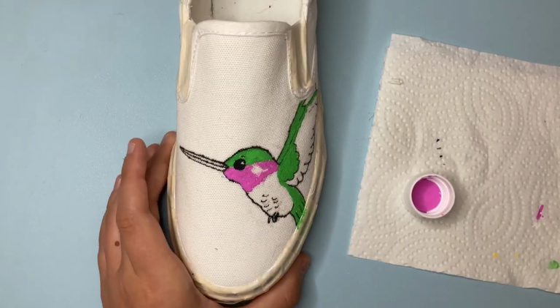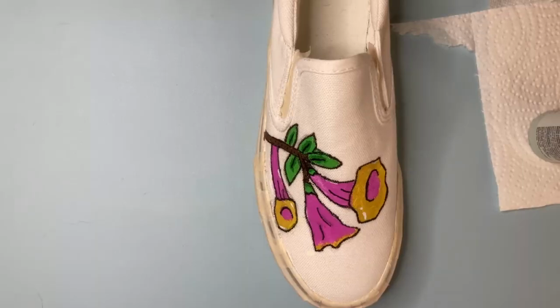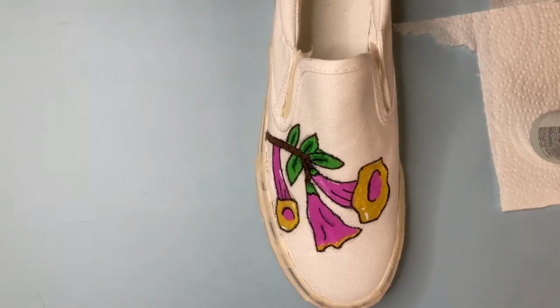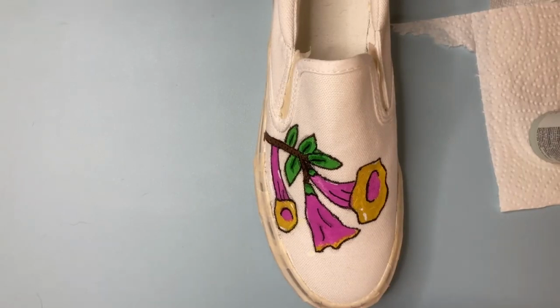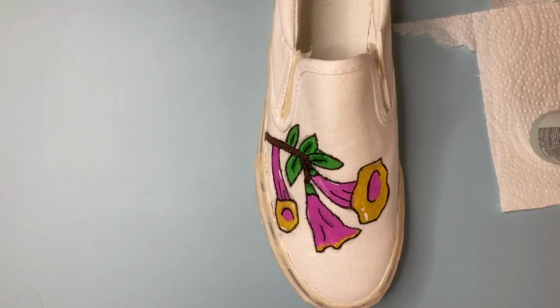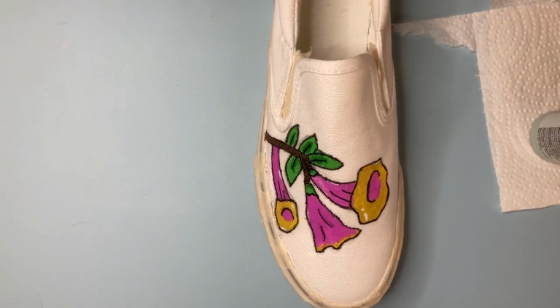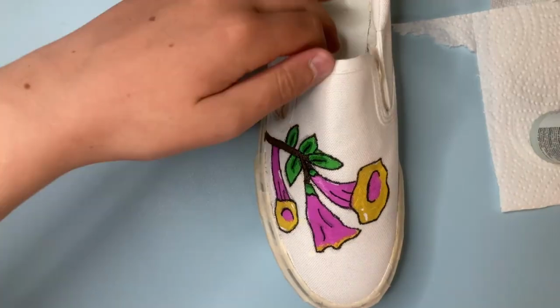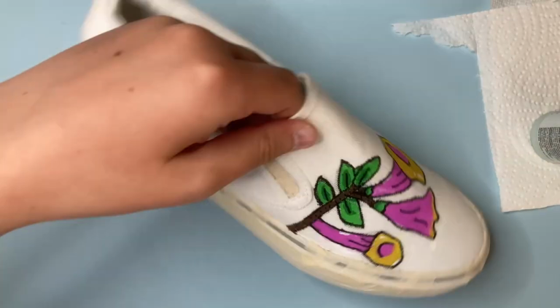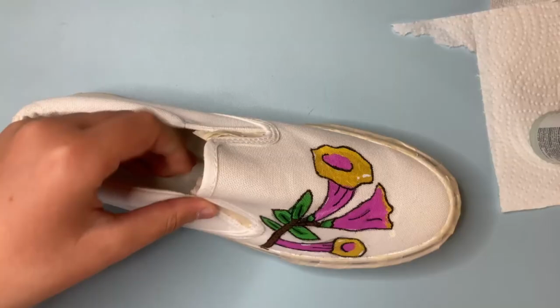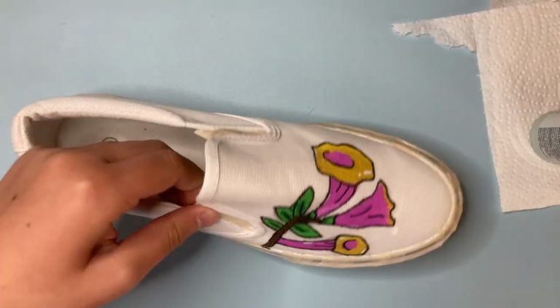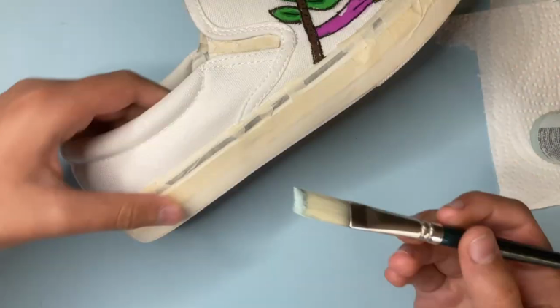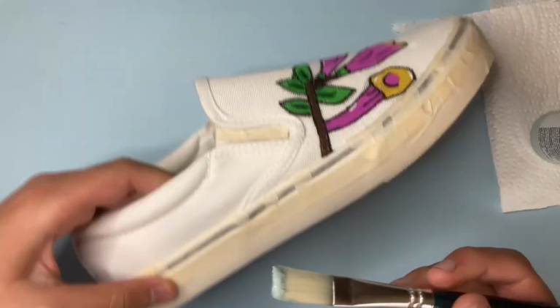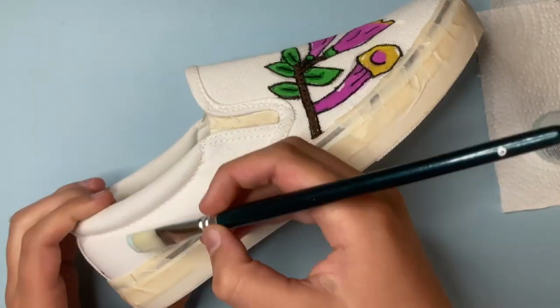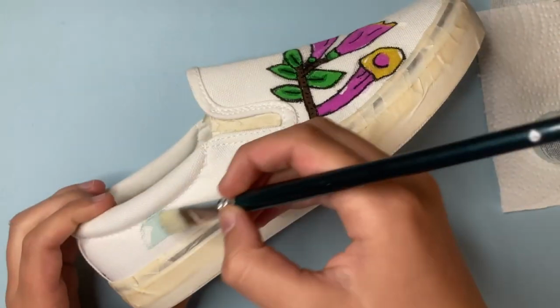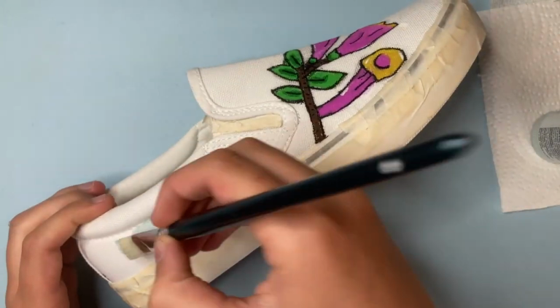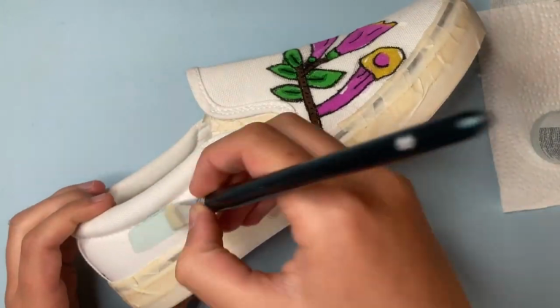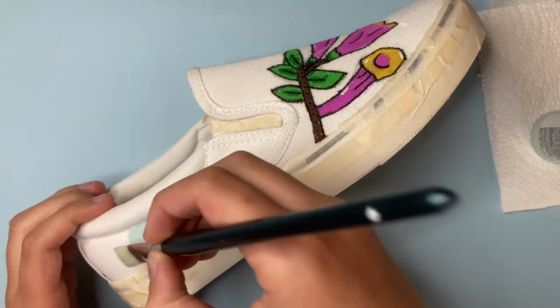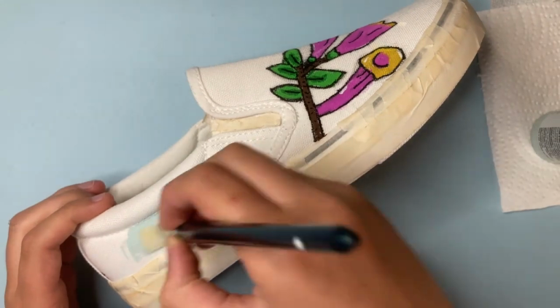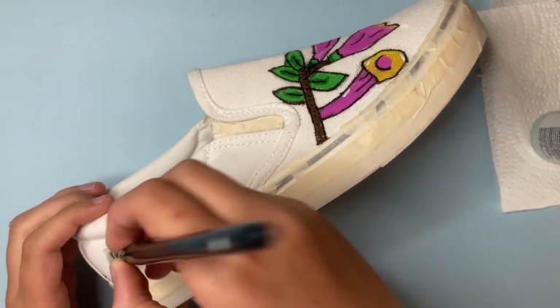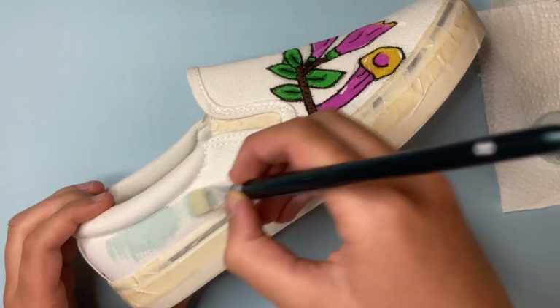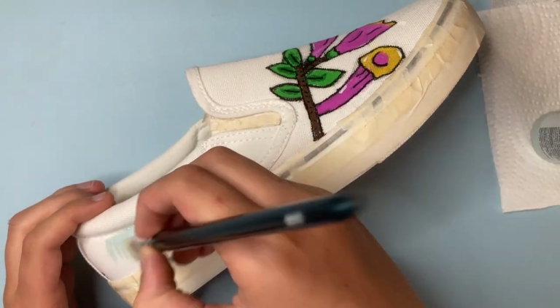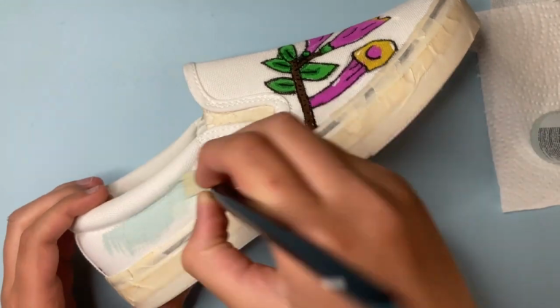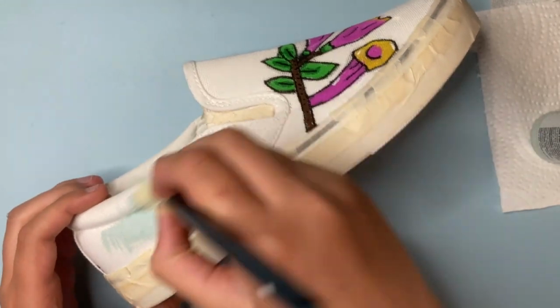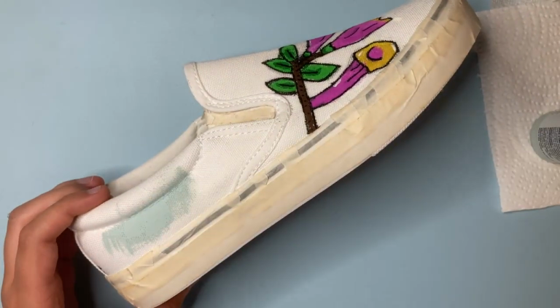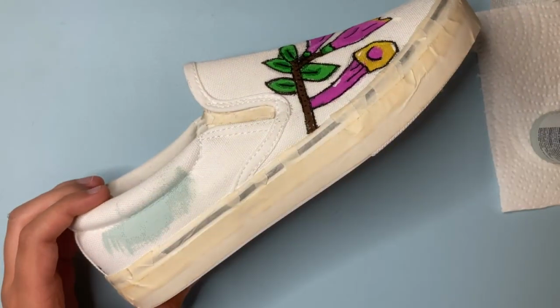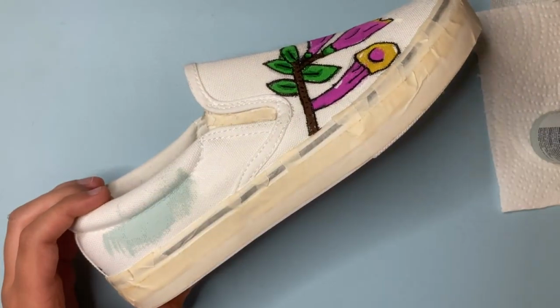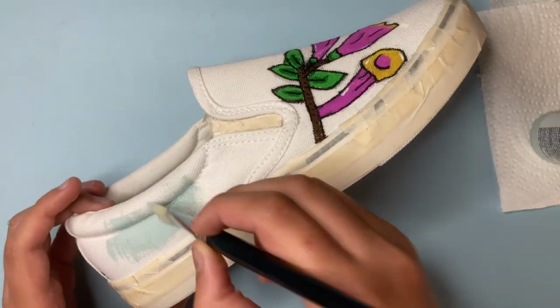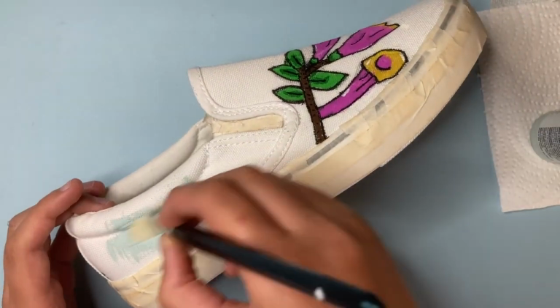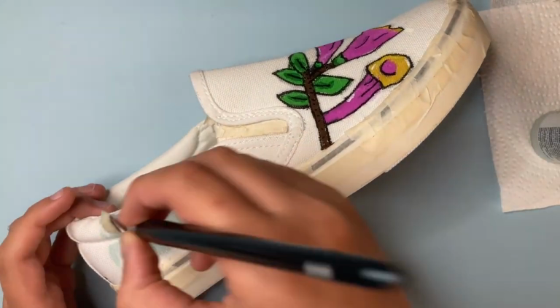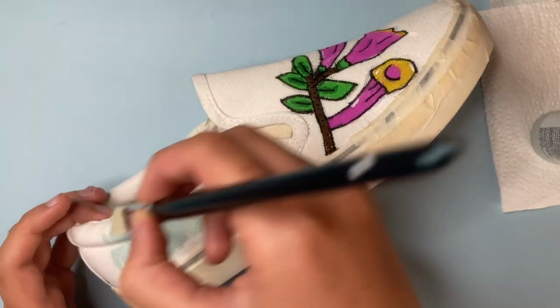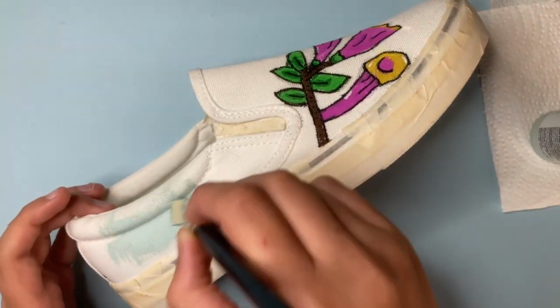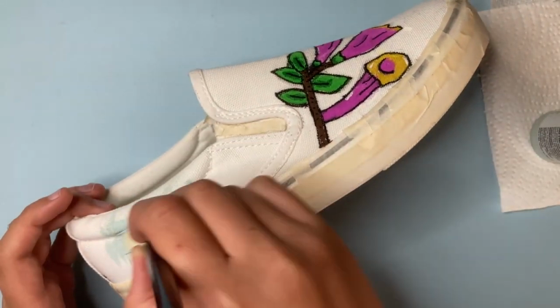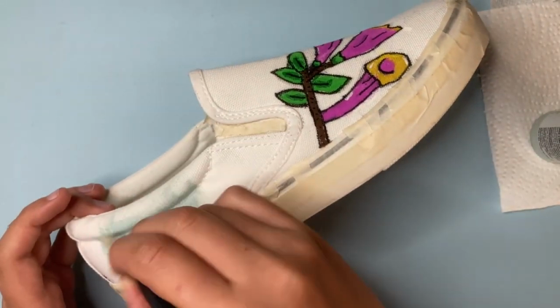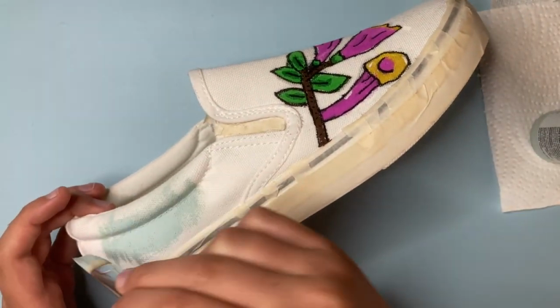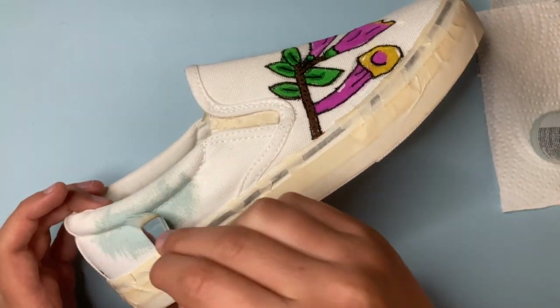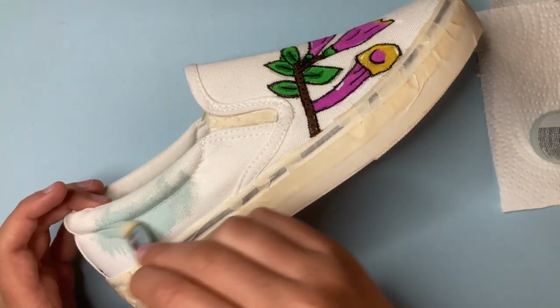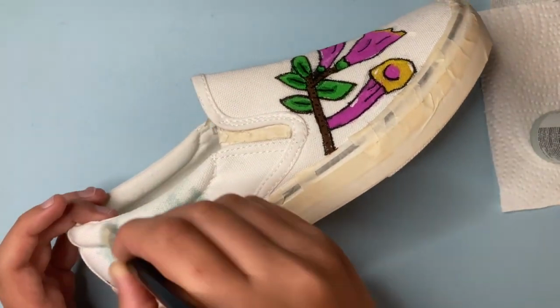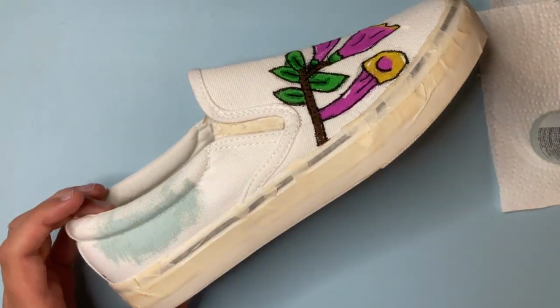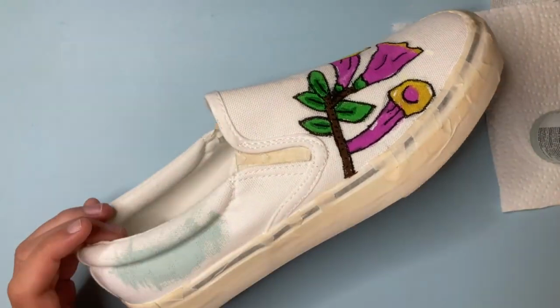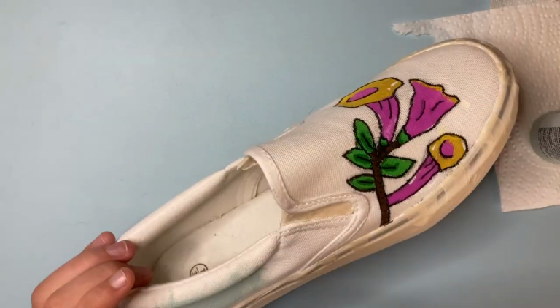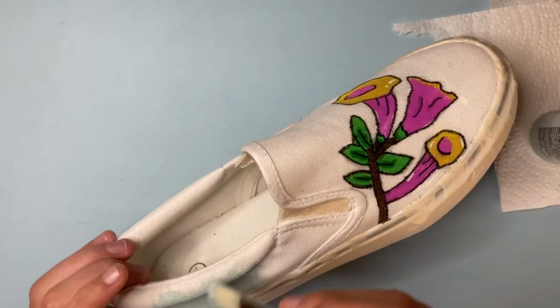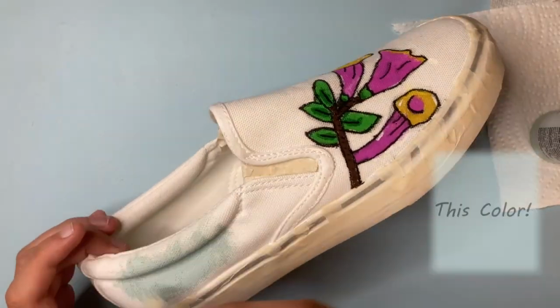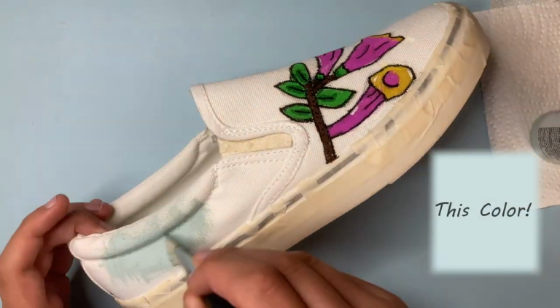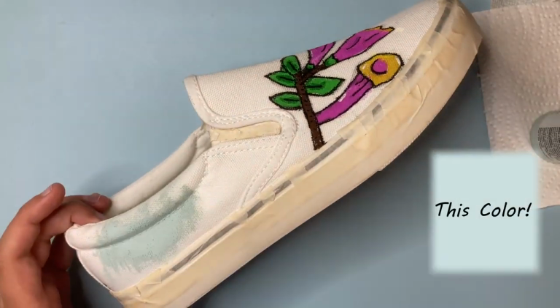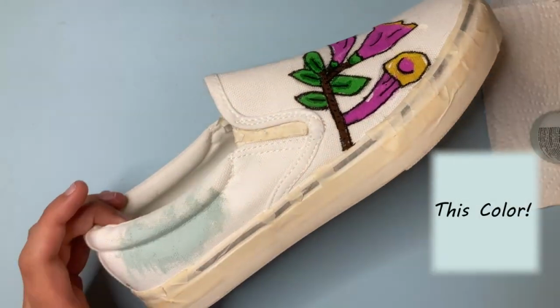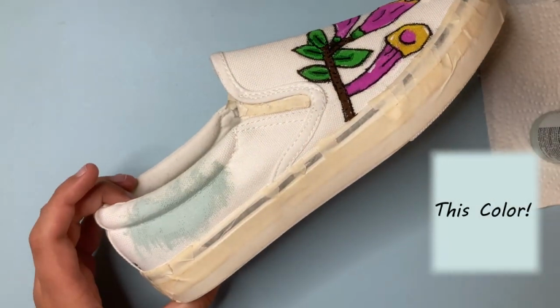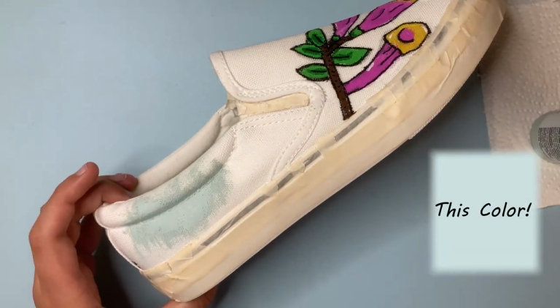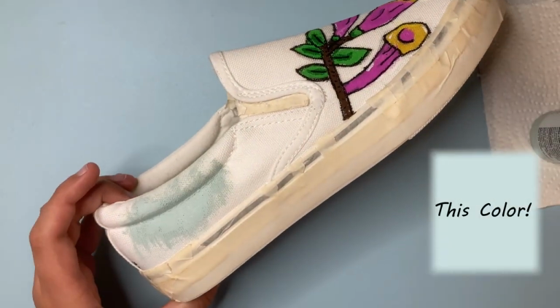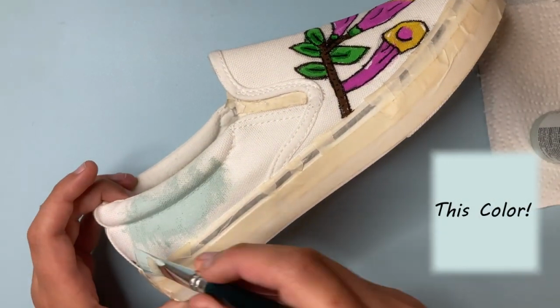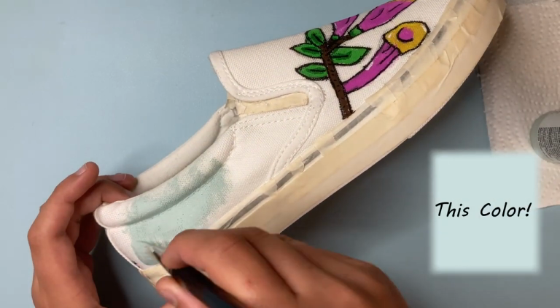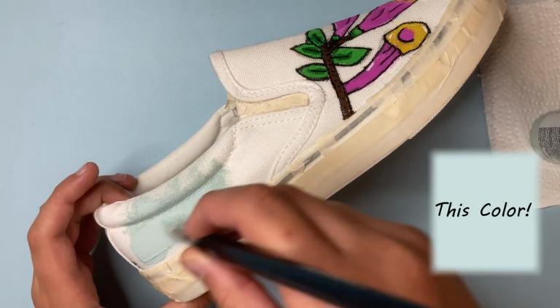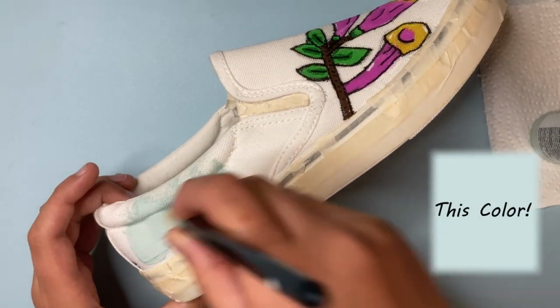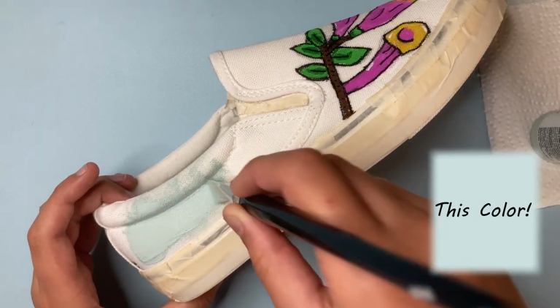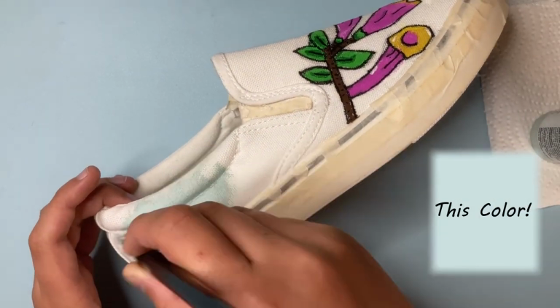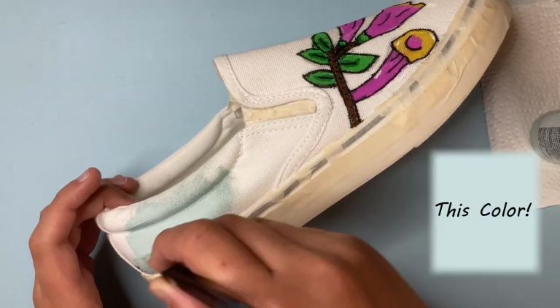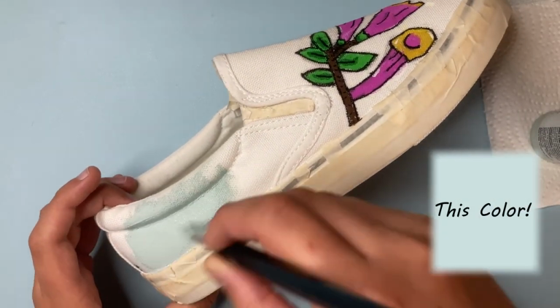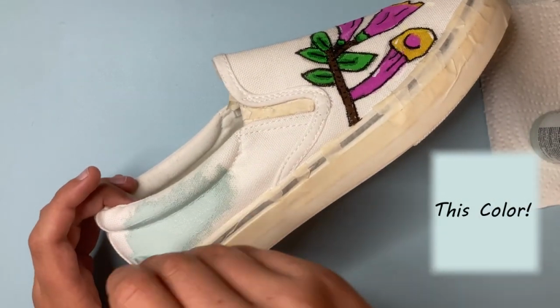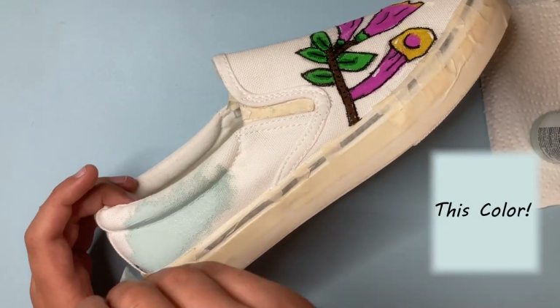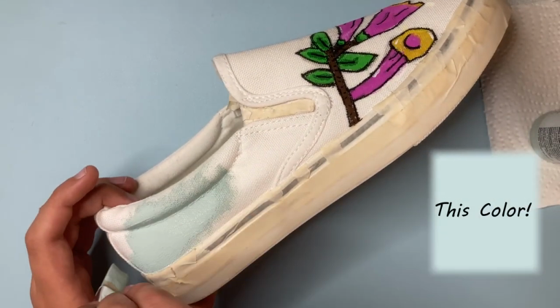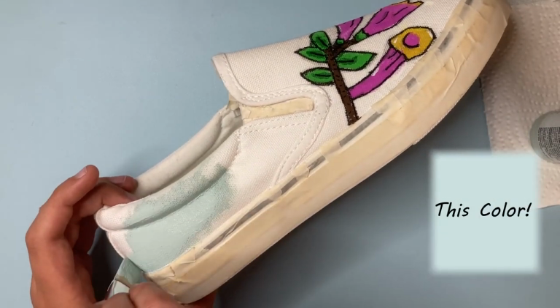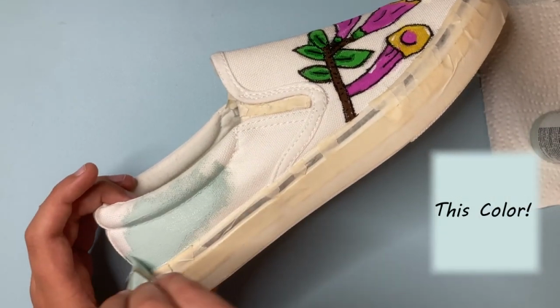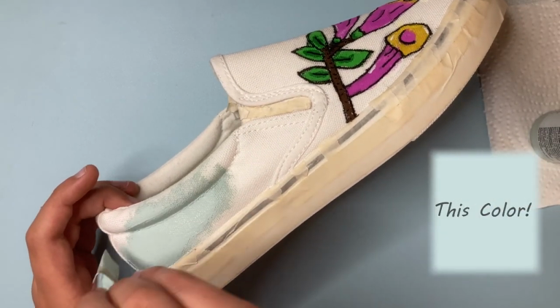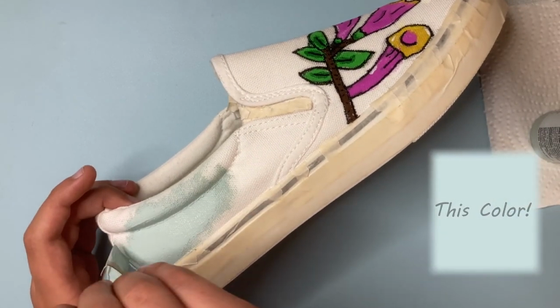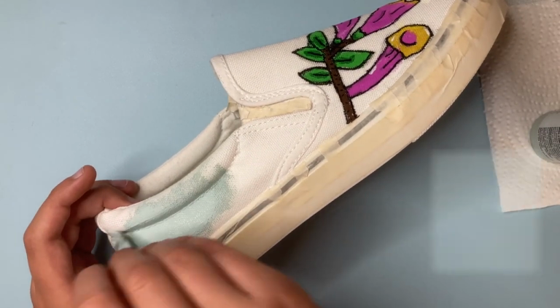Once you are finished with the base colors, we can go into the background. For the background, I'm going to be using the color Seafoam.